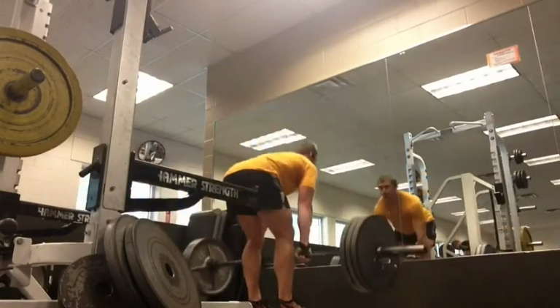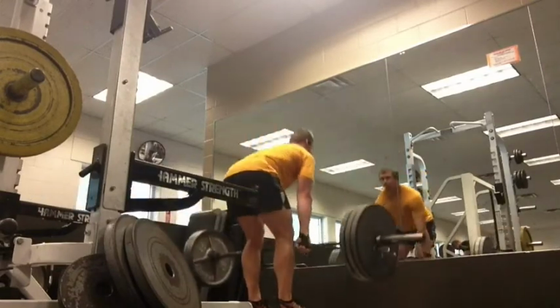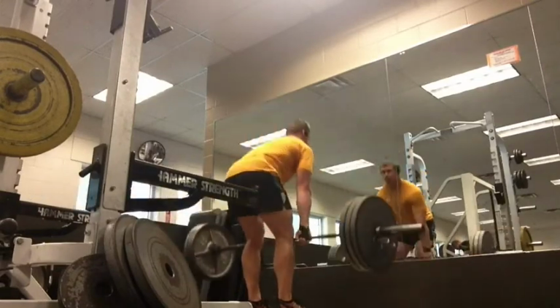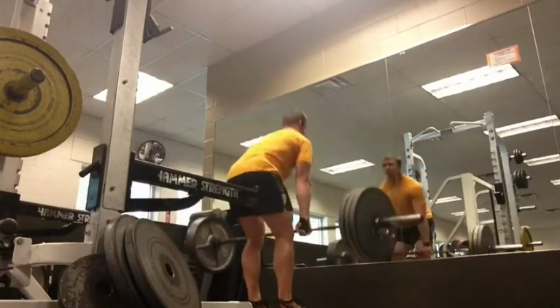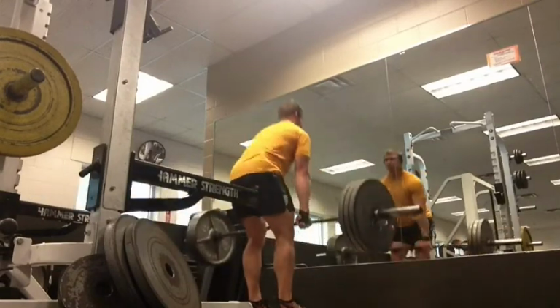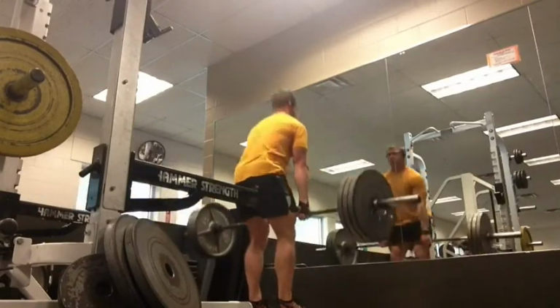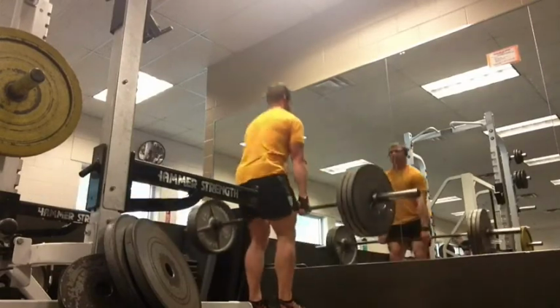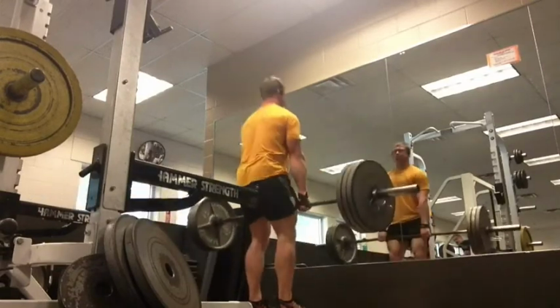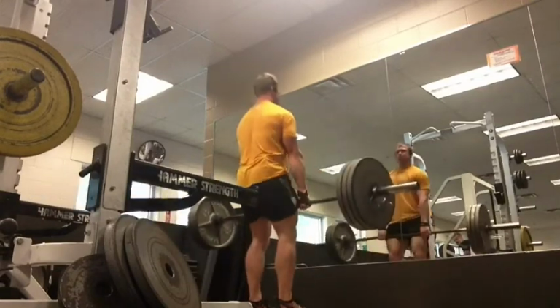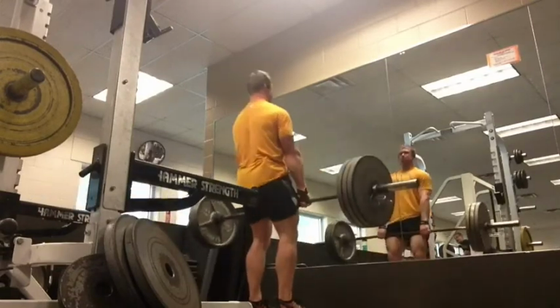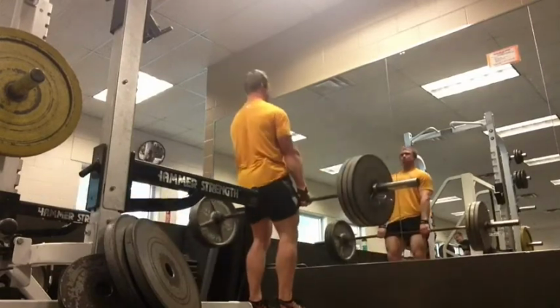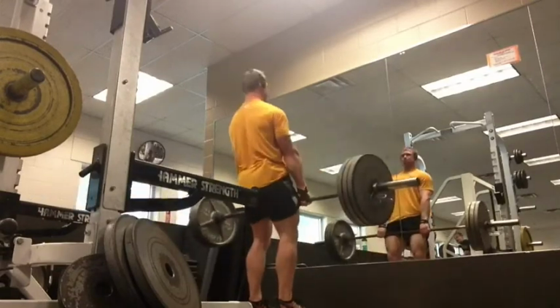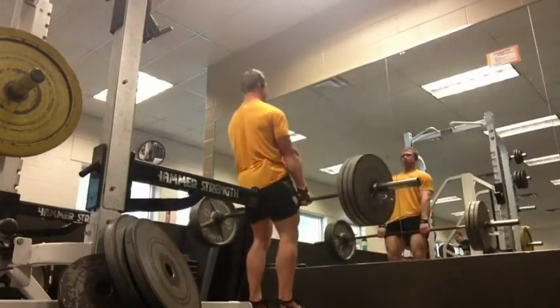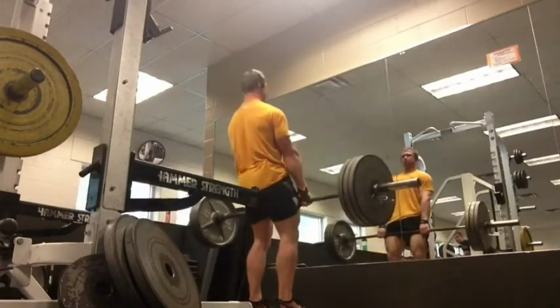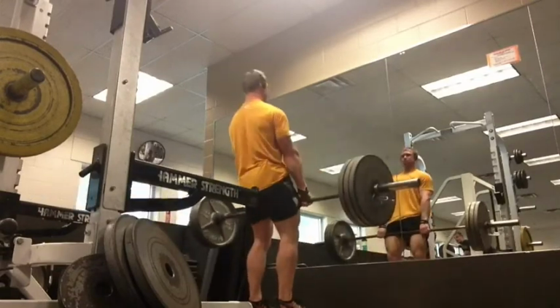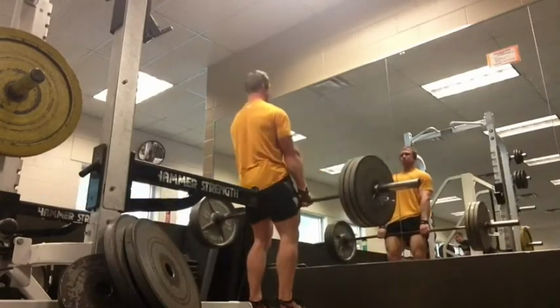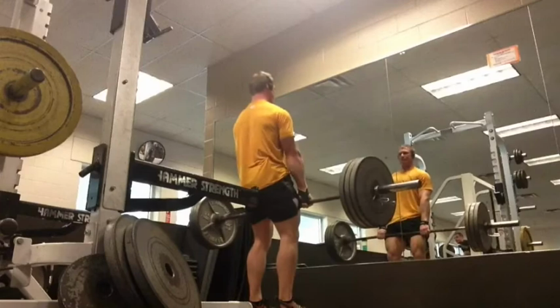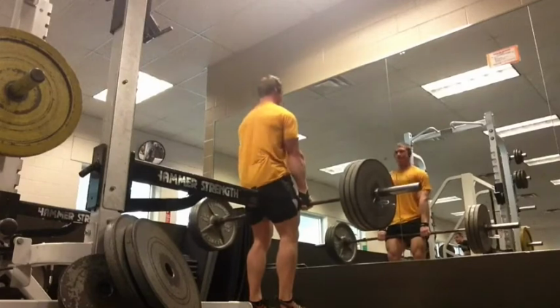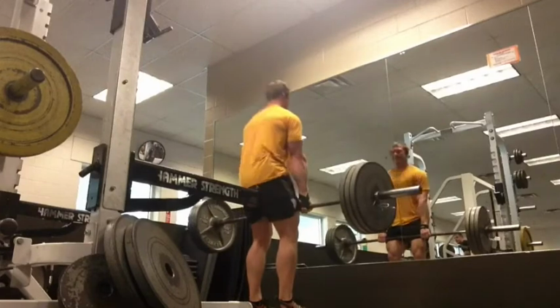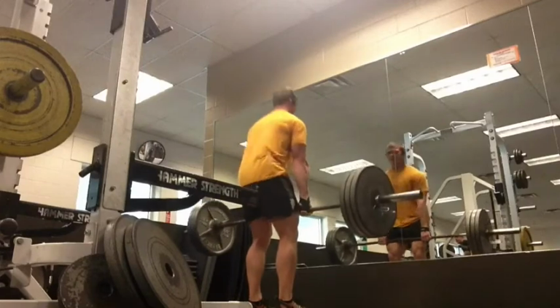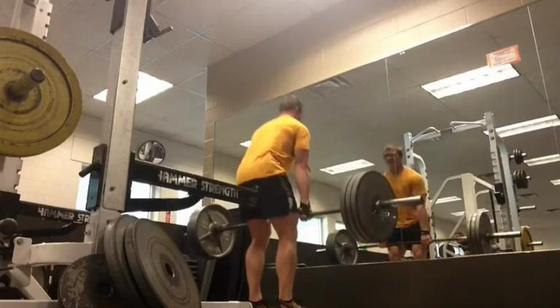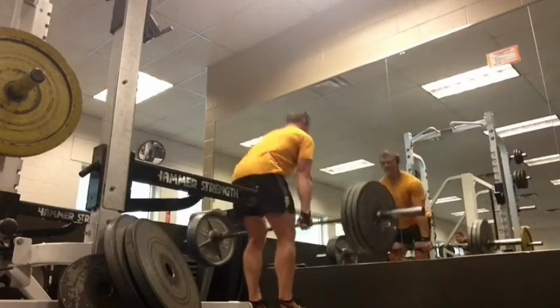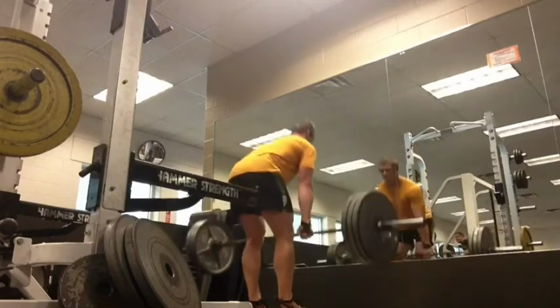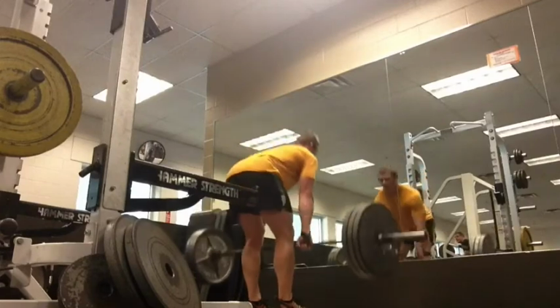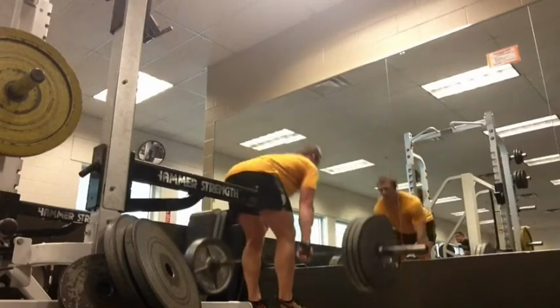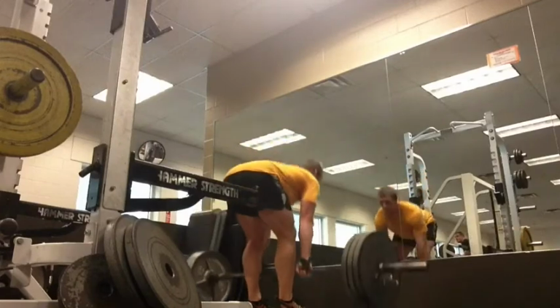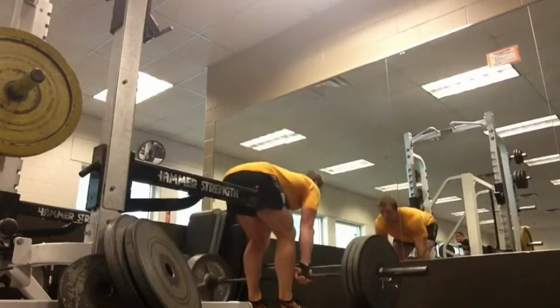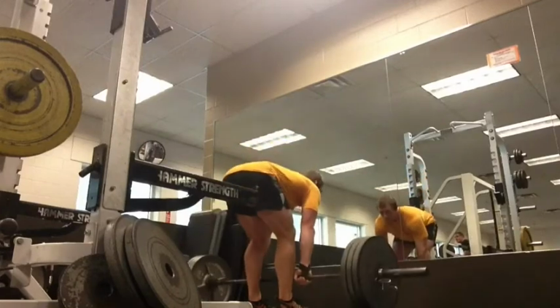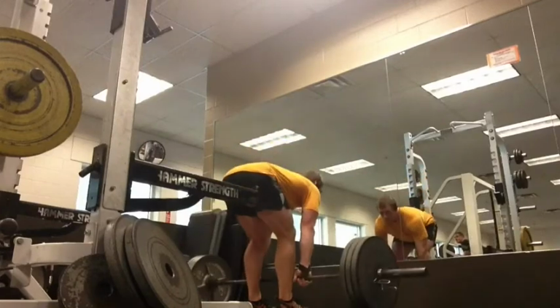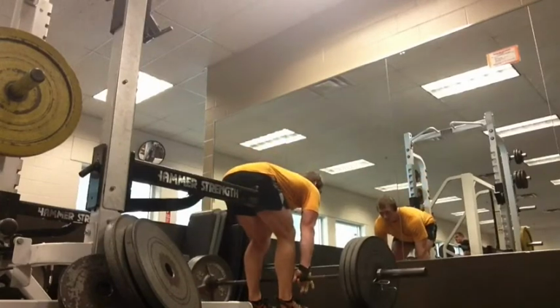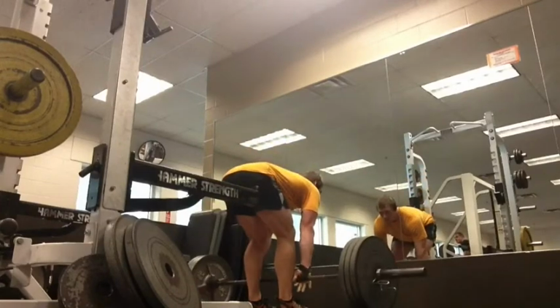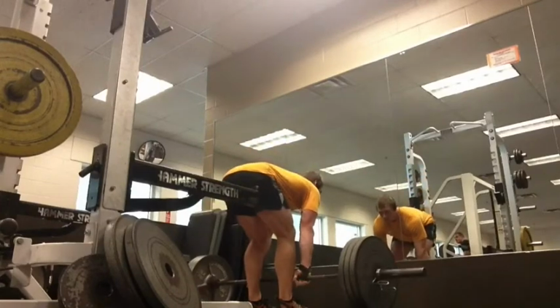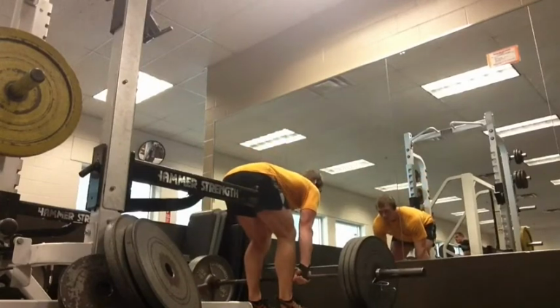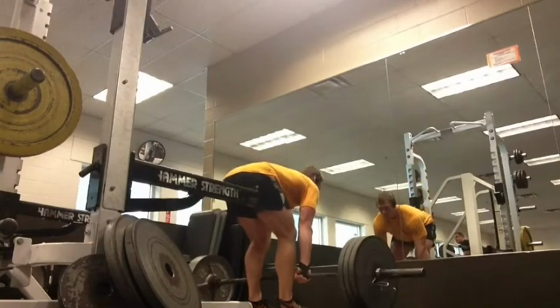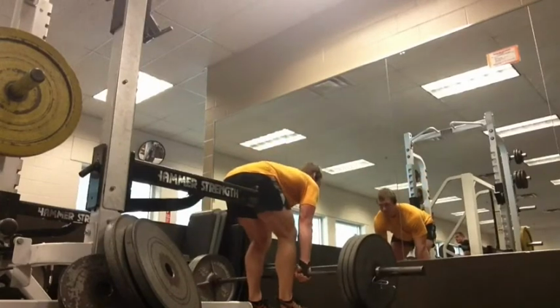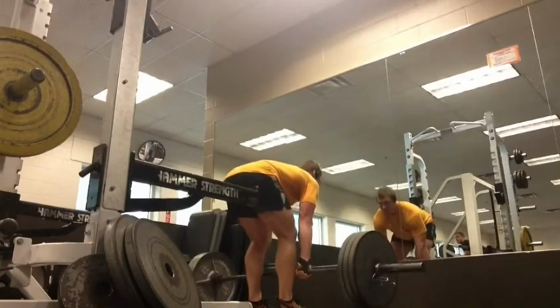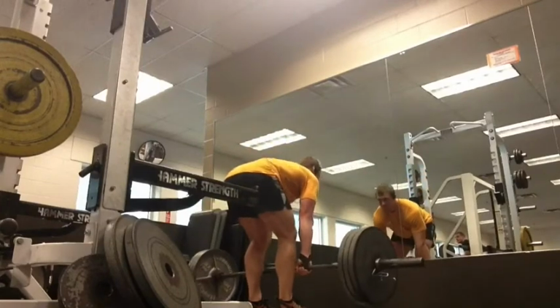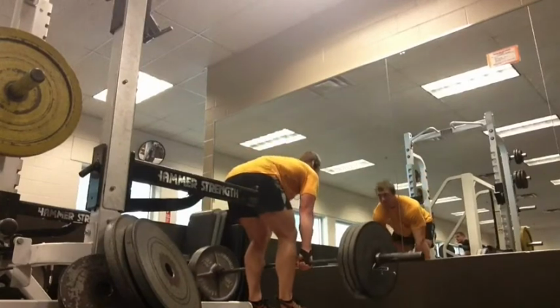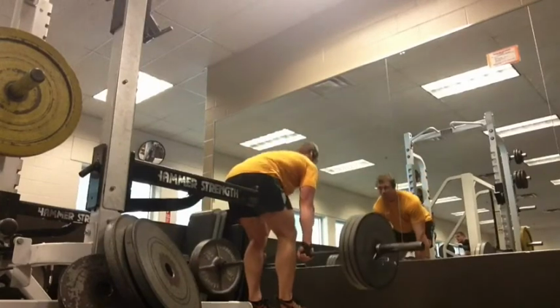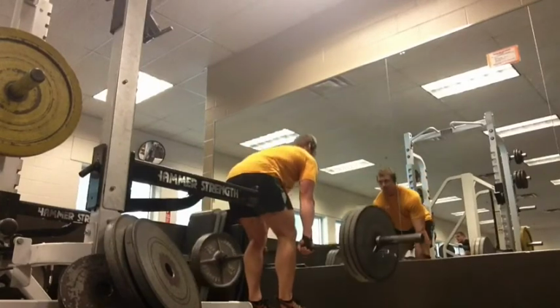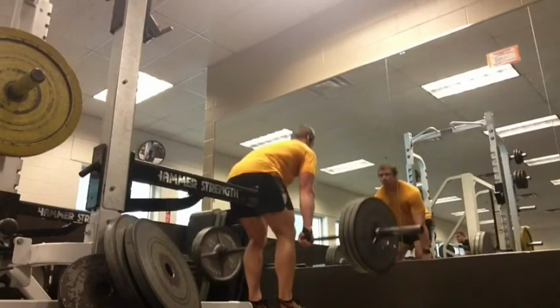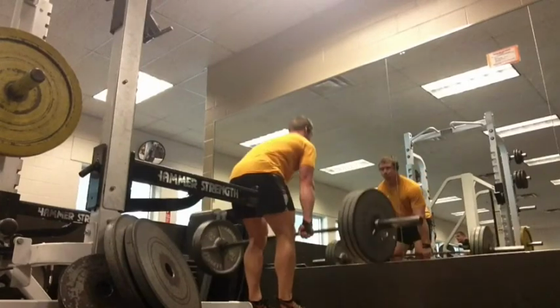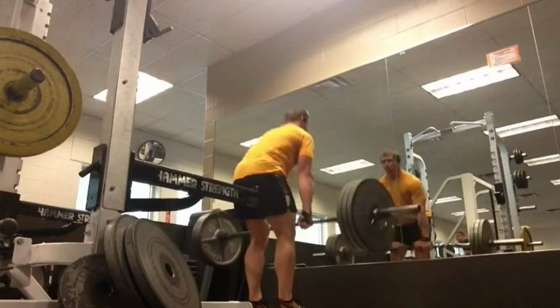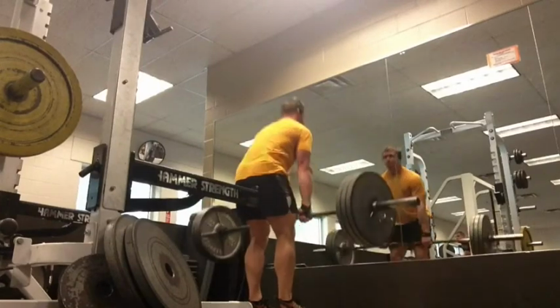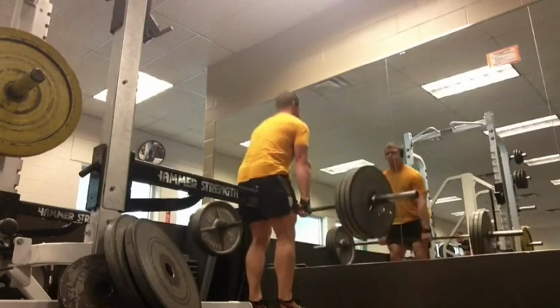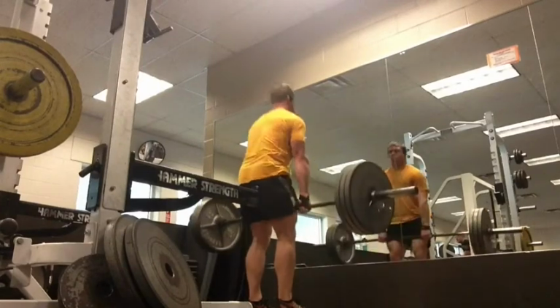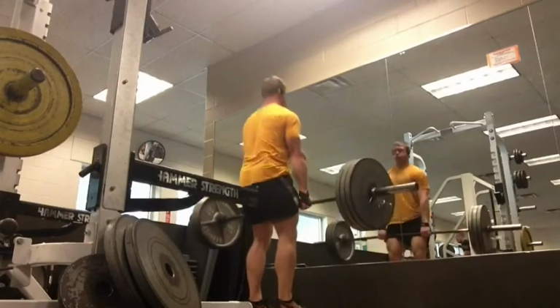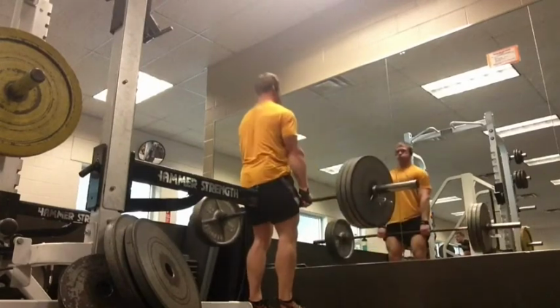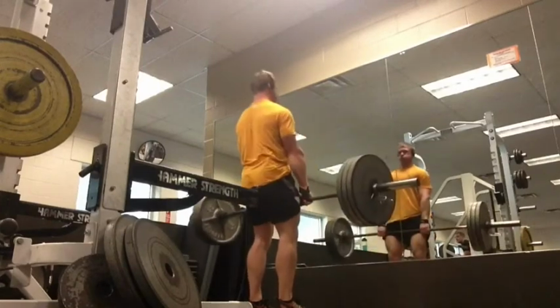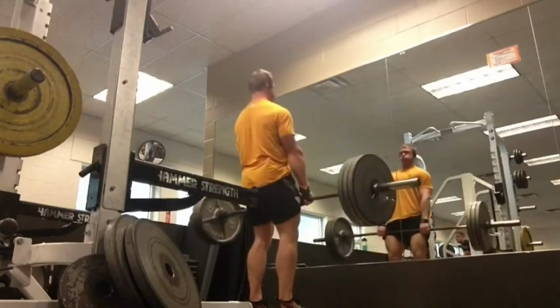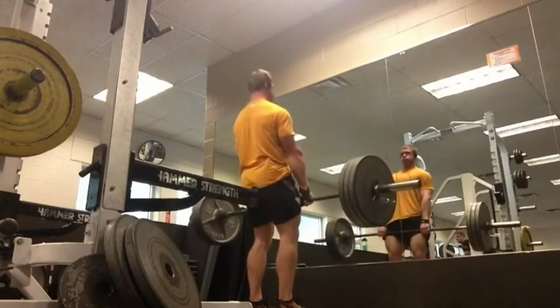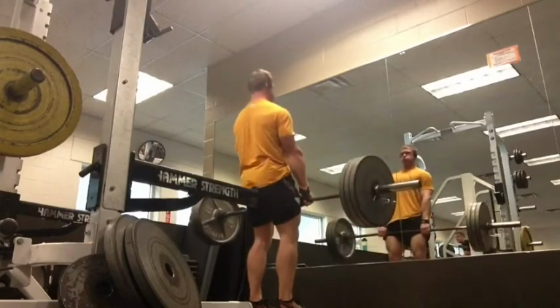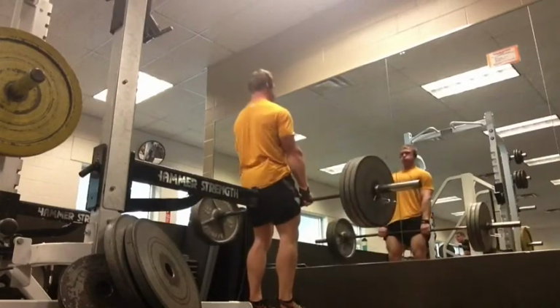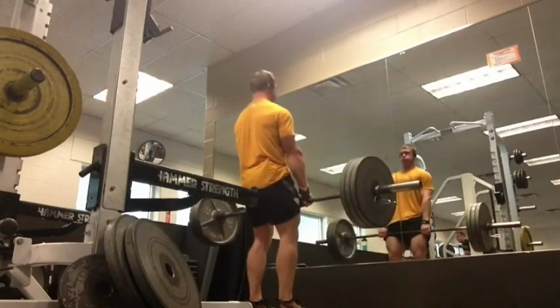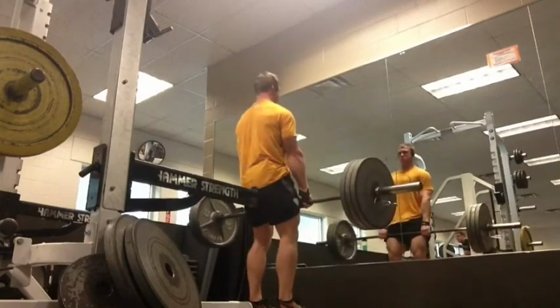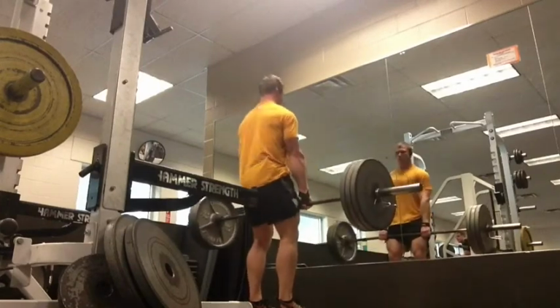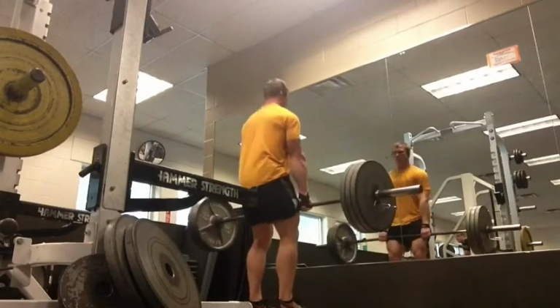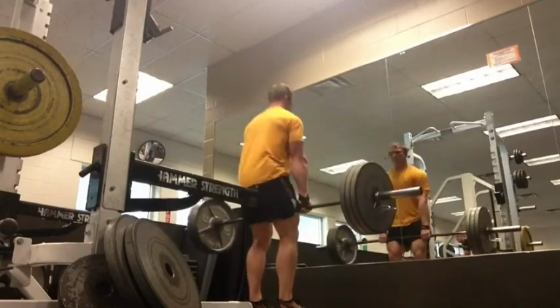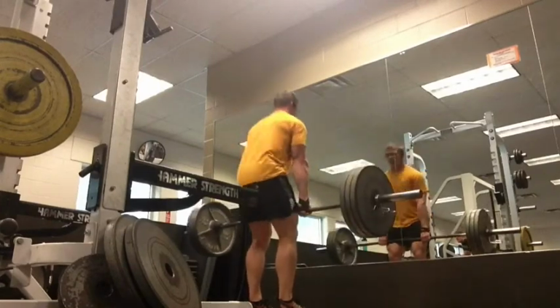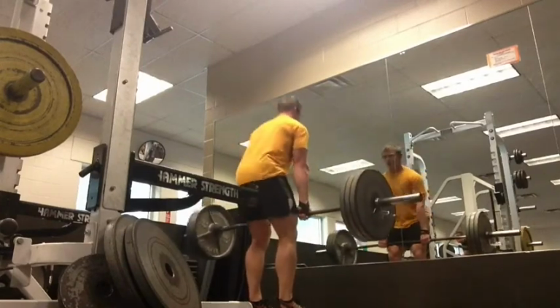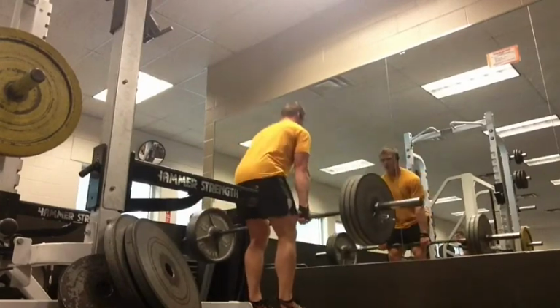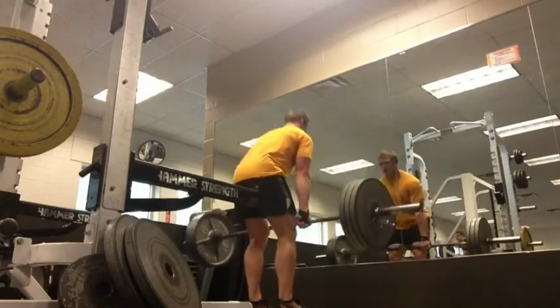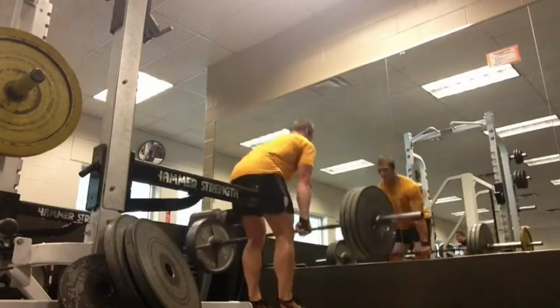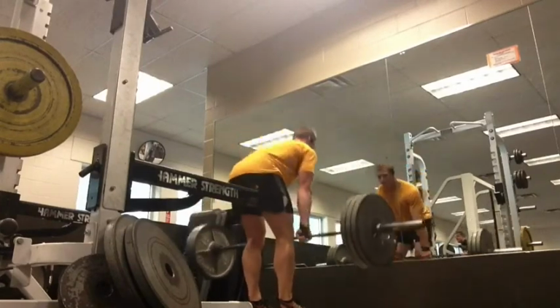It takes a lot of getting used to, but I really like the way it feels in my glutes and hamstrings. So far so good.